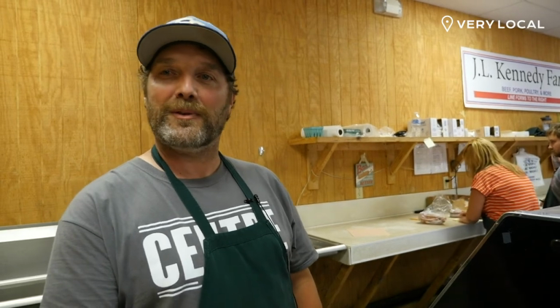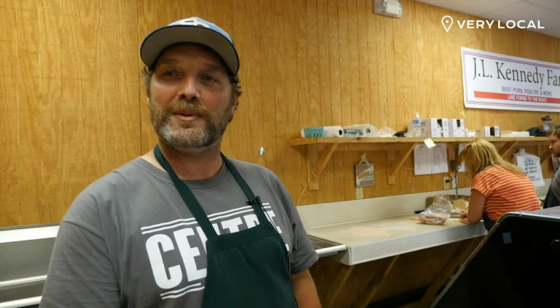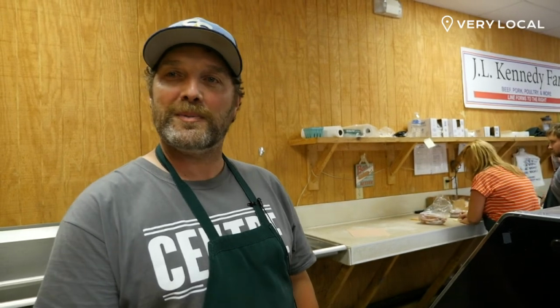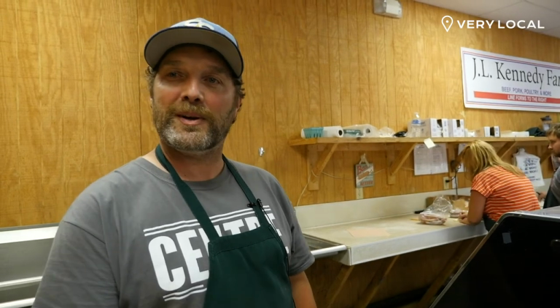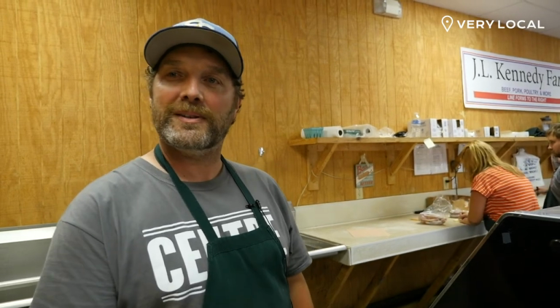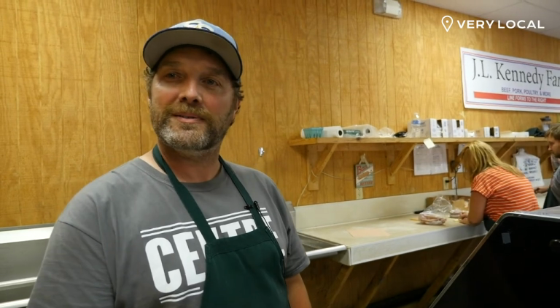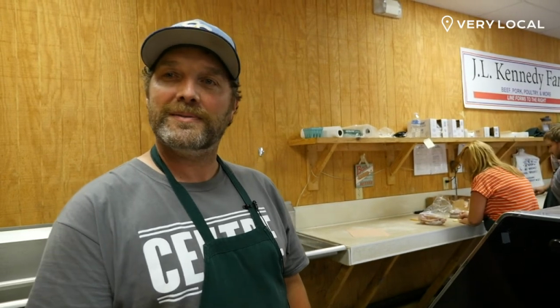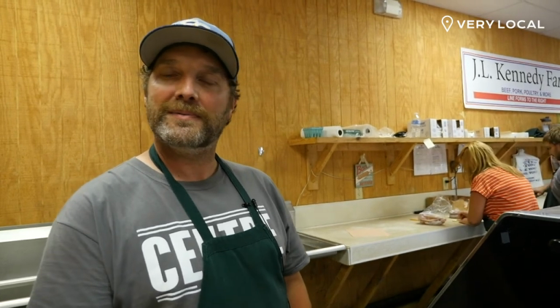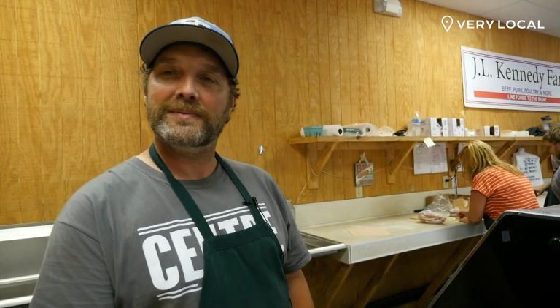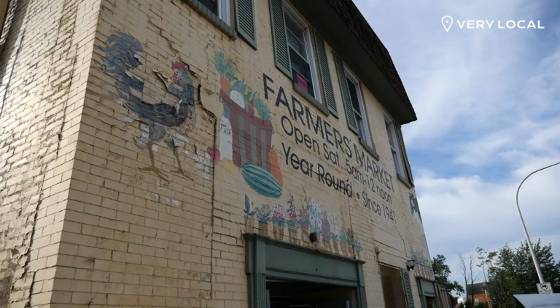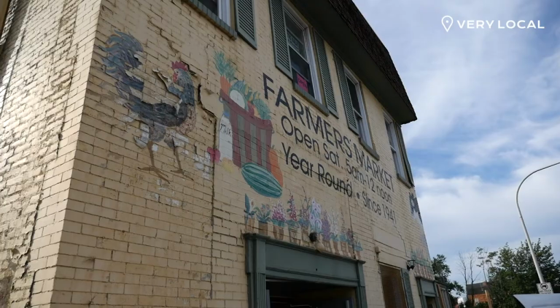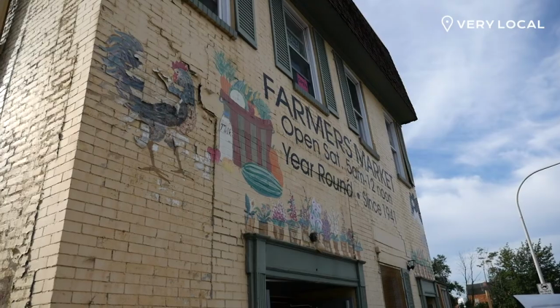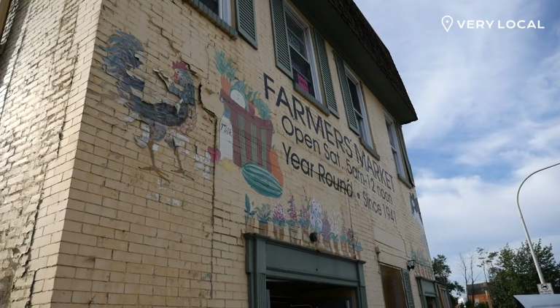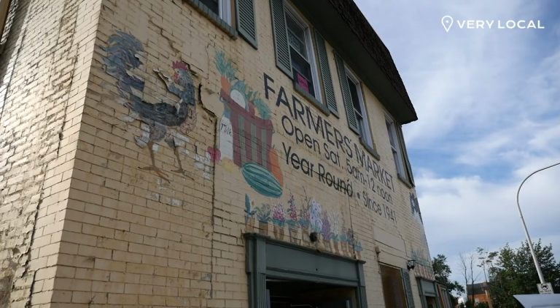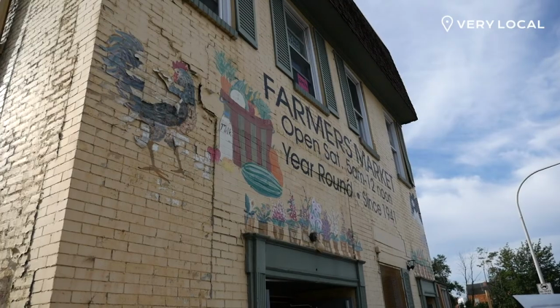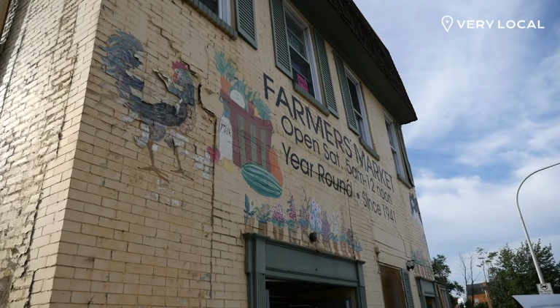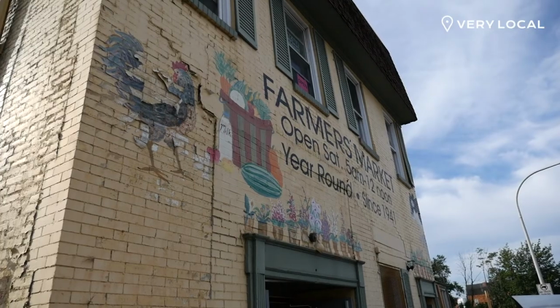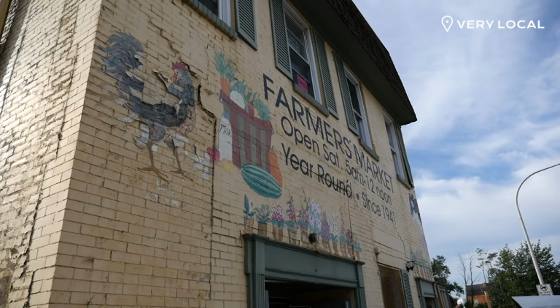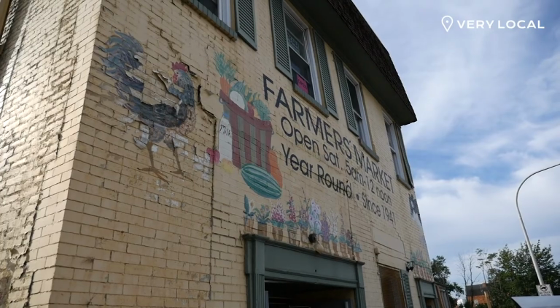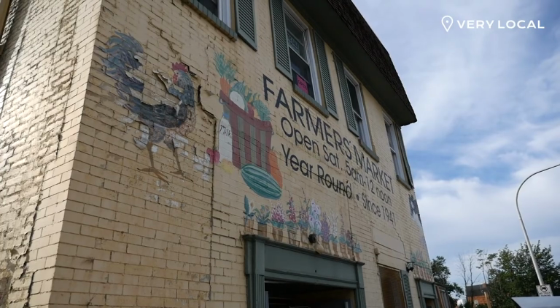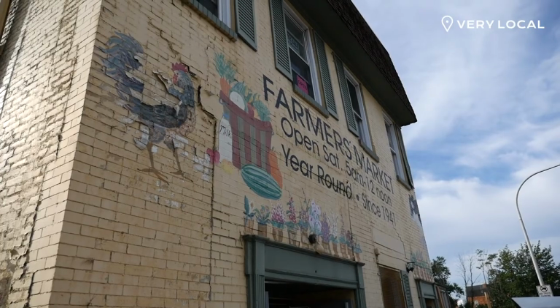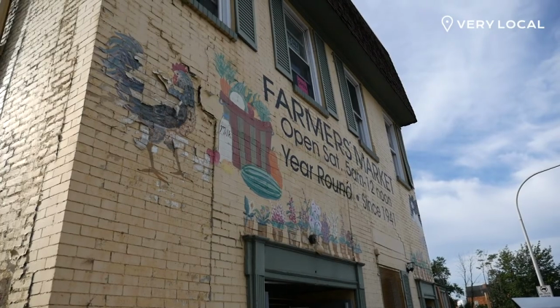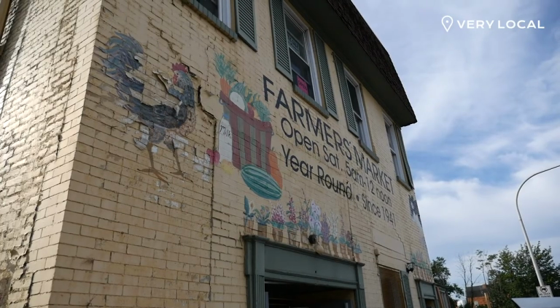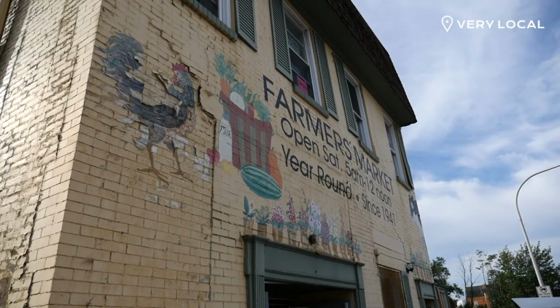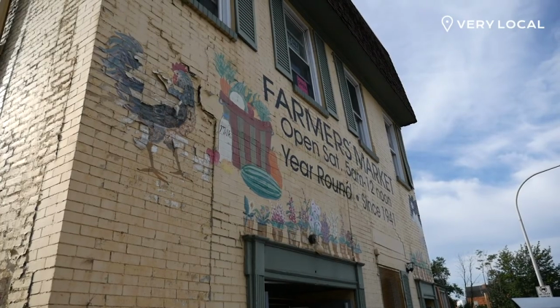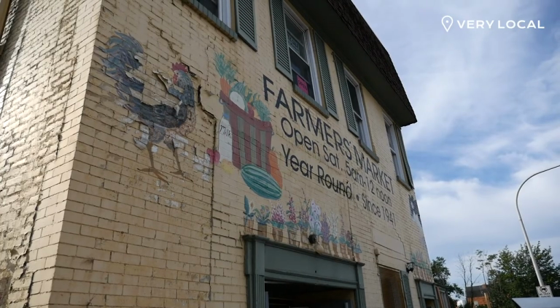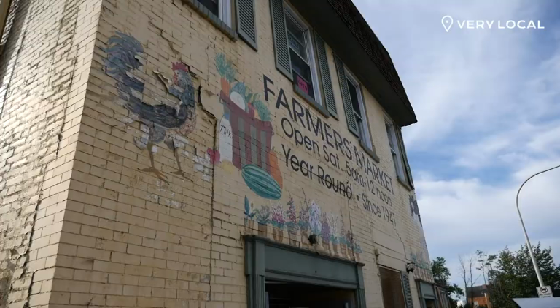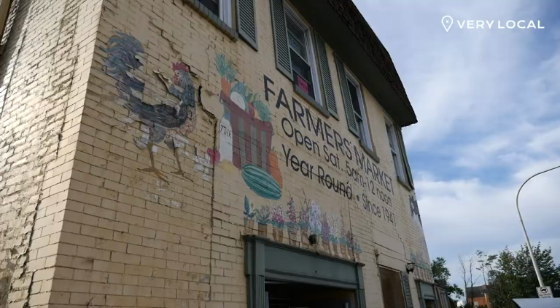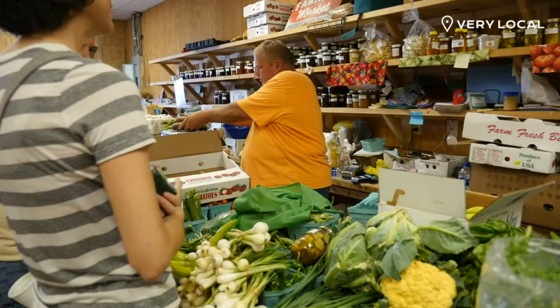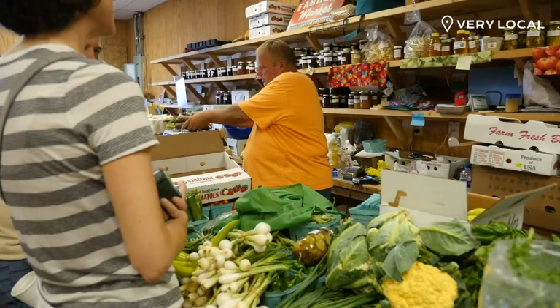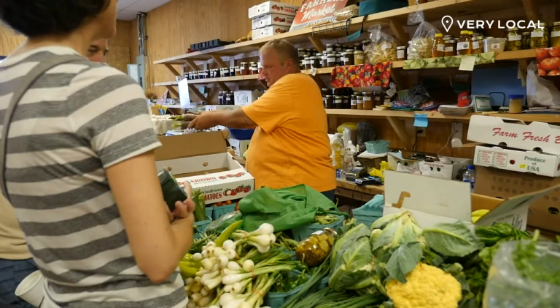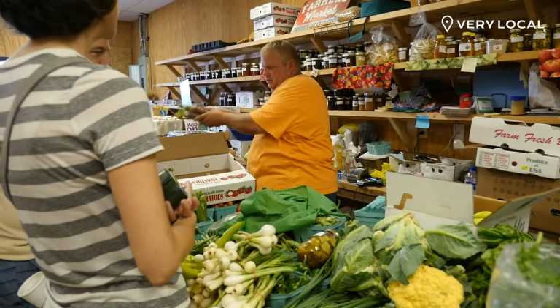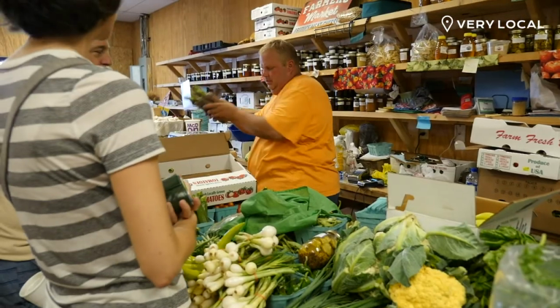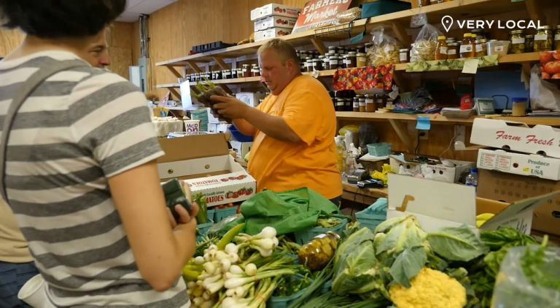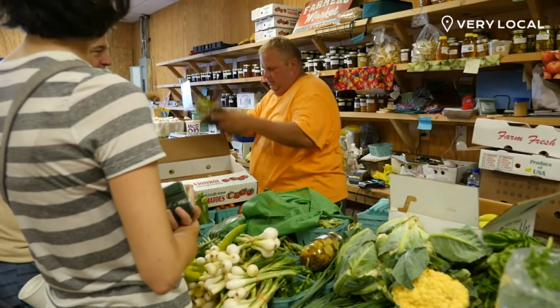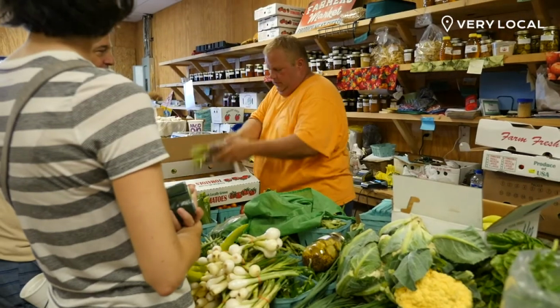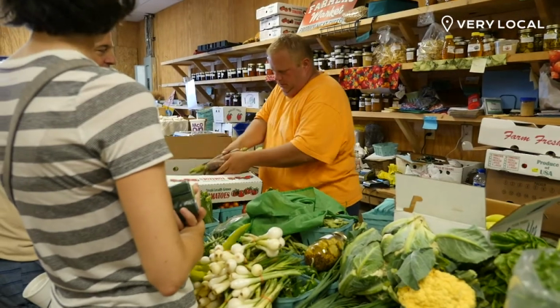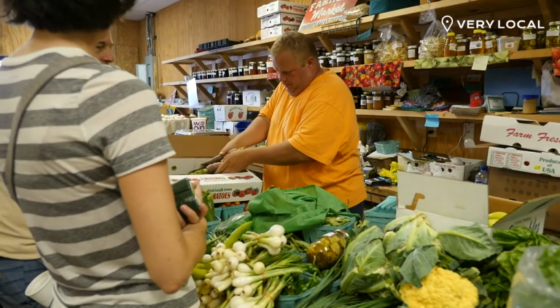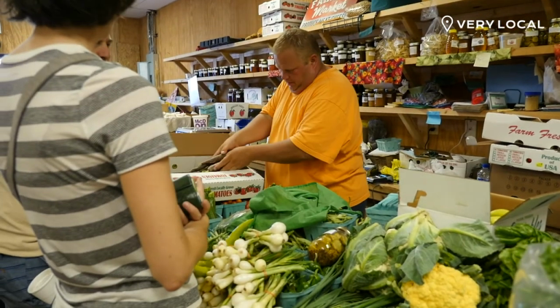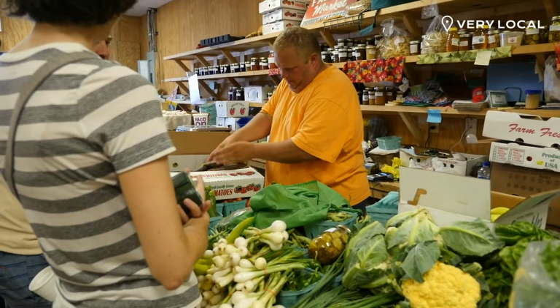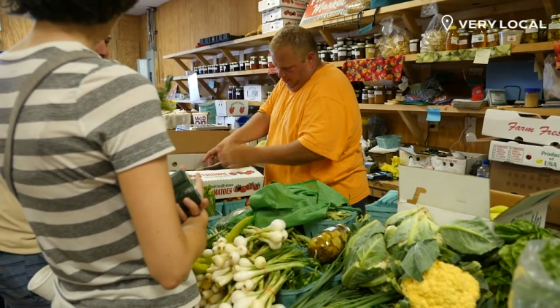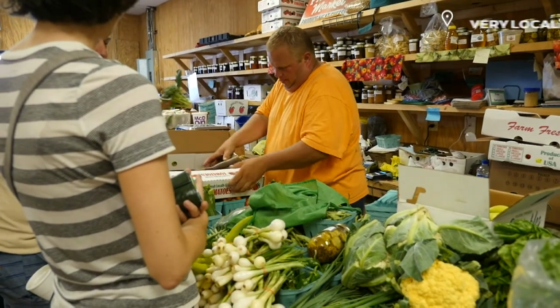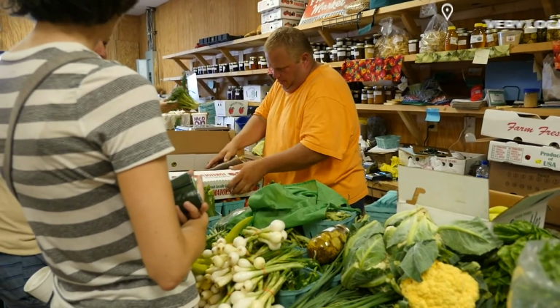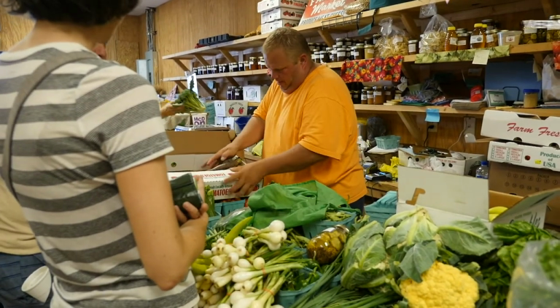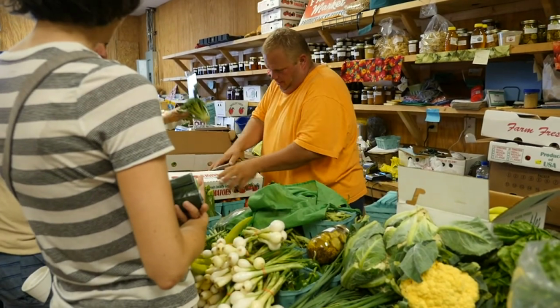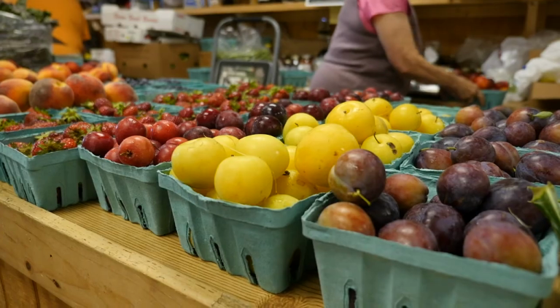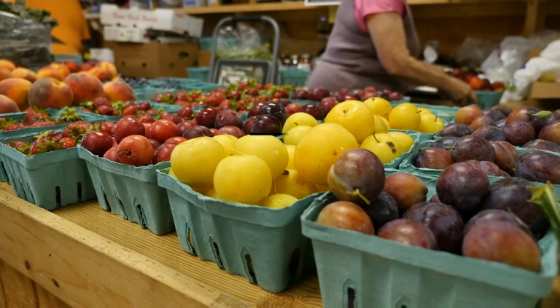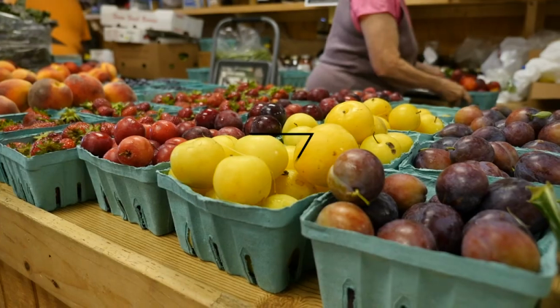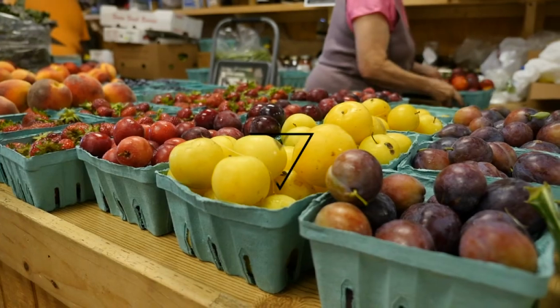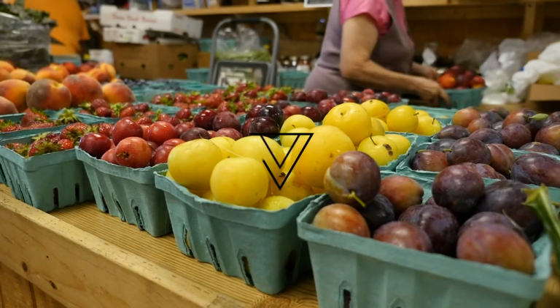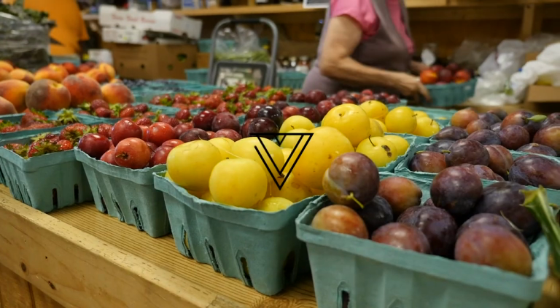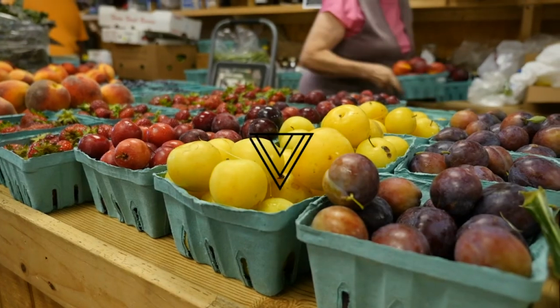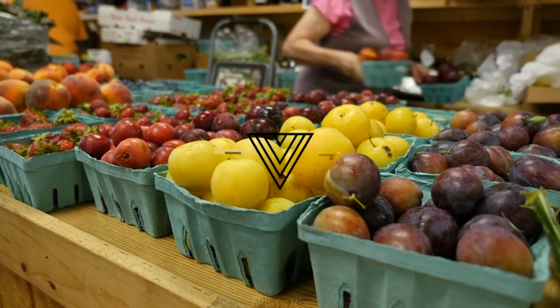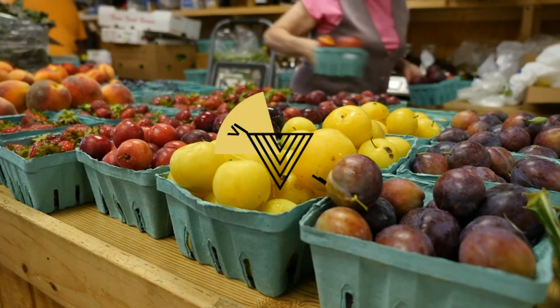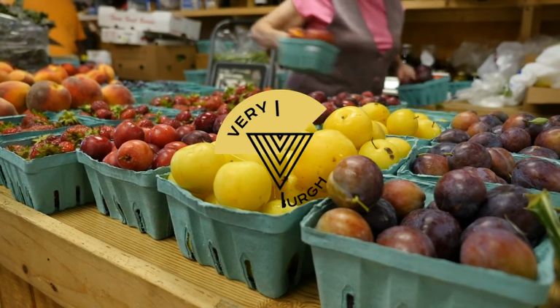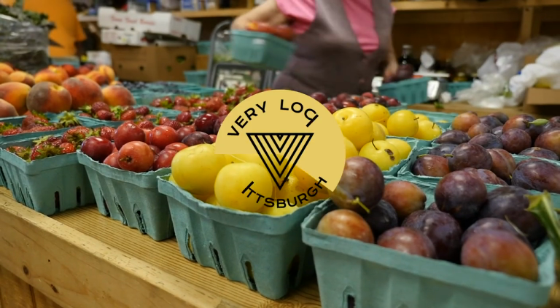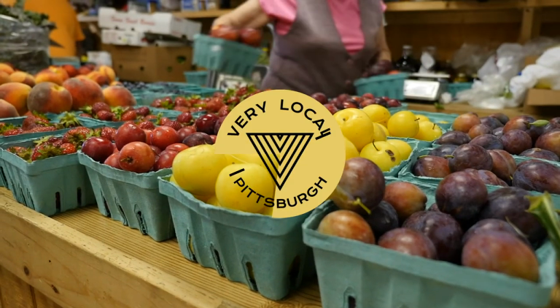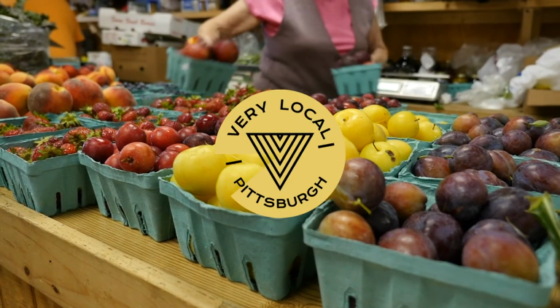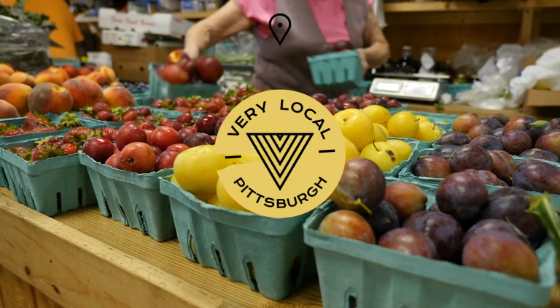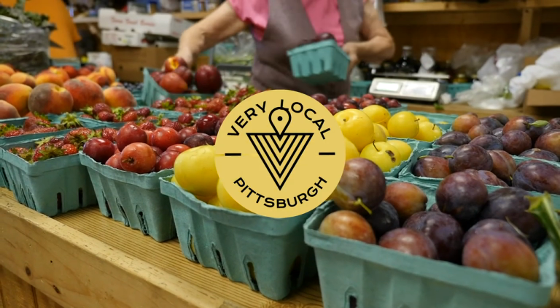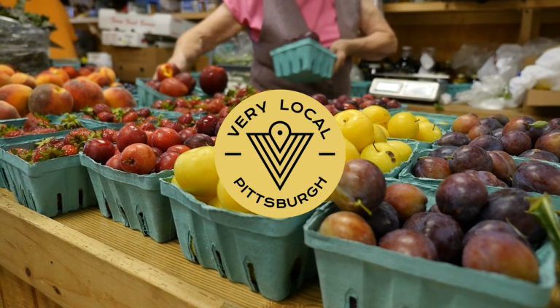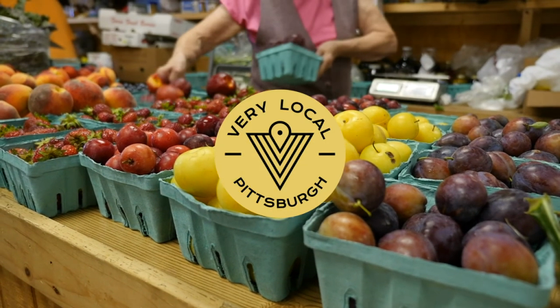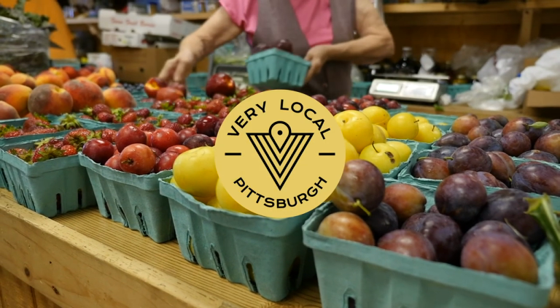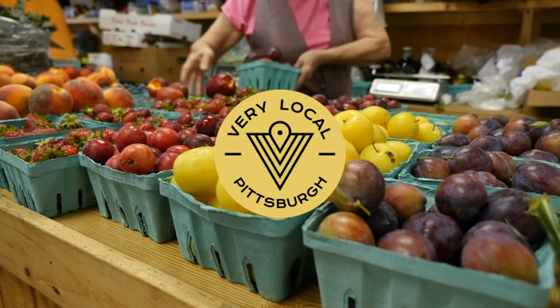Based on the past 78 years, it looks like the future will be just as fruitful — pun intended.